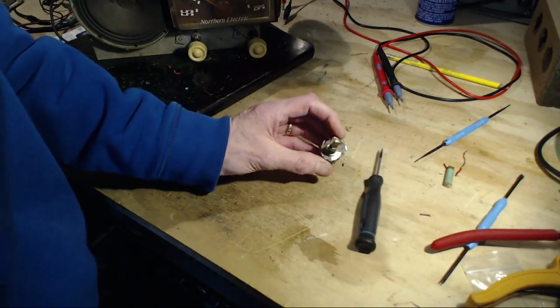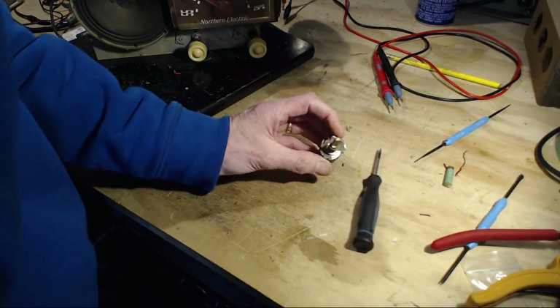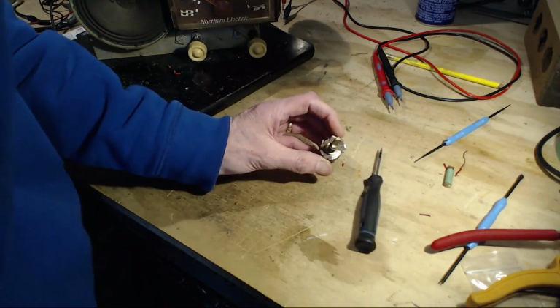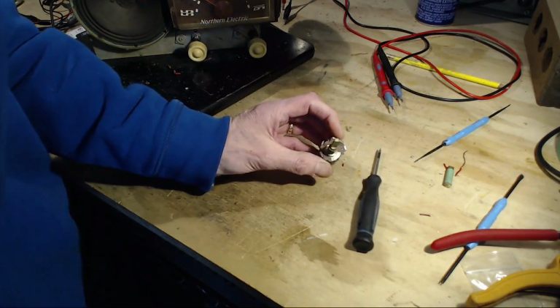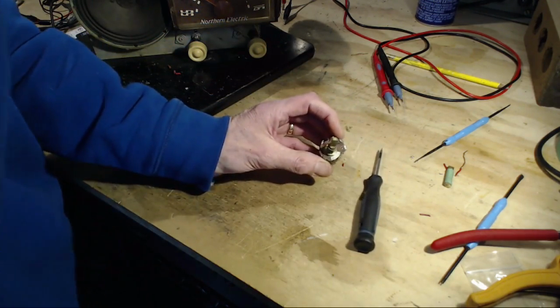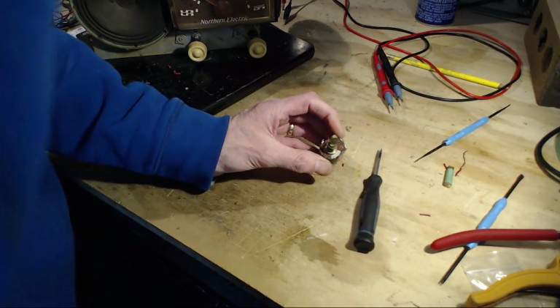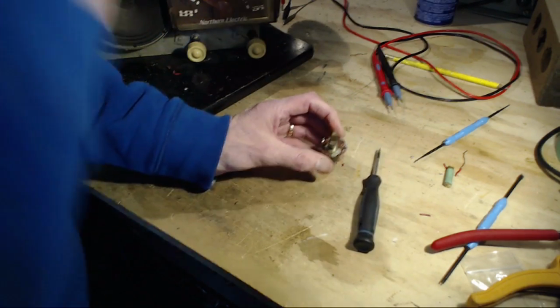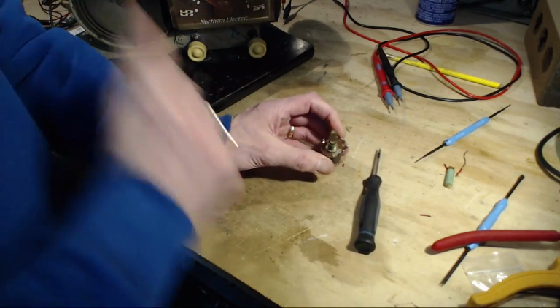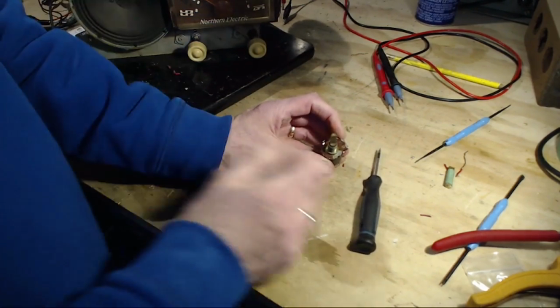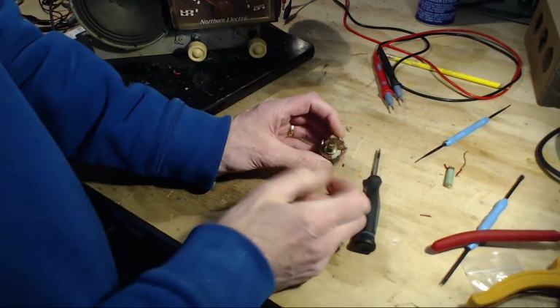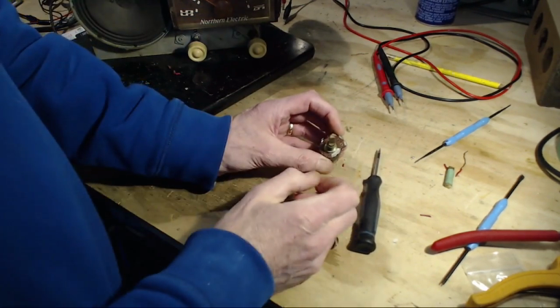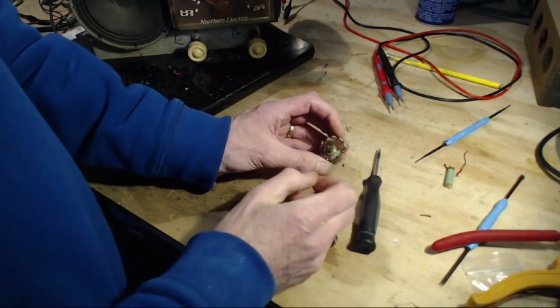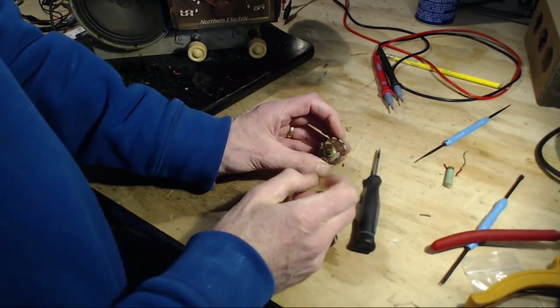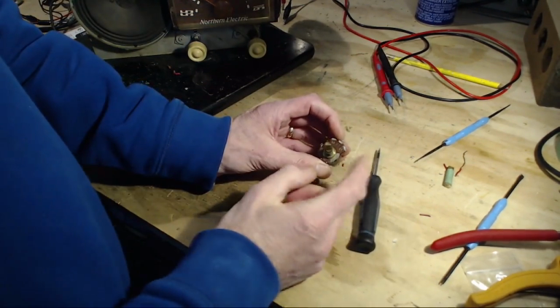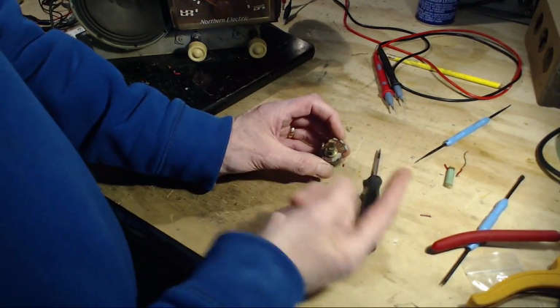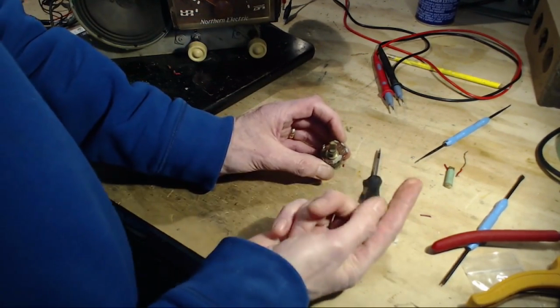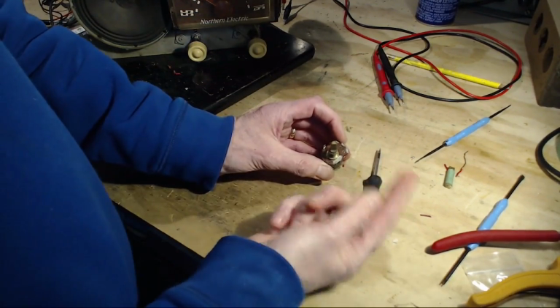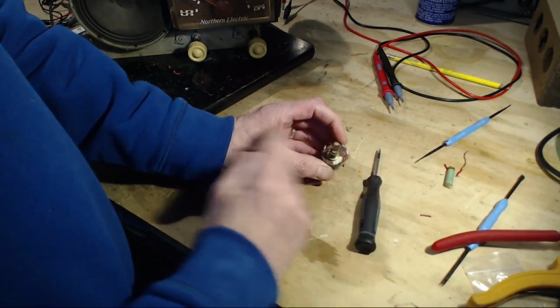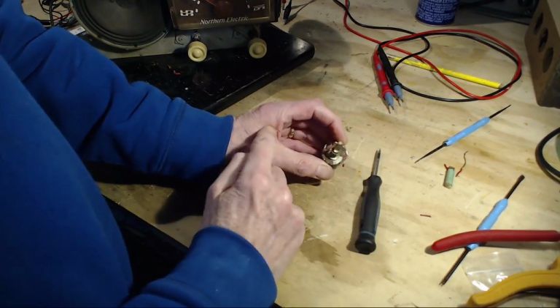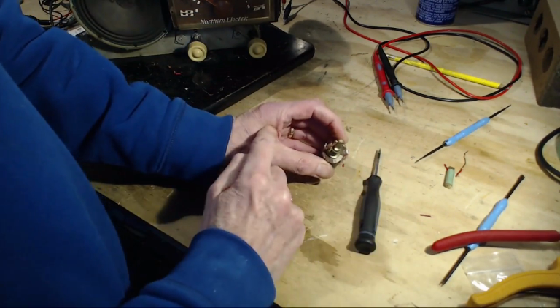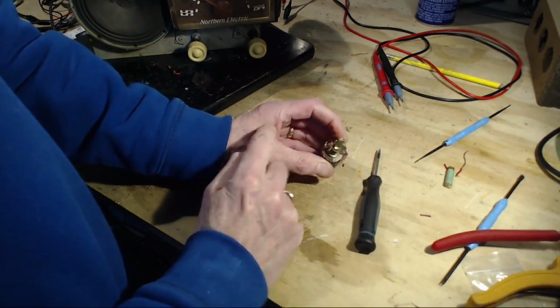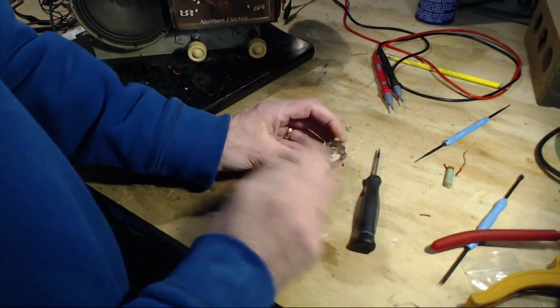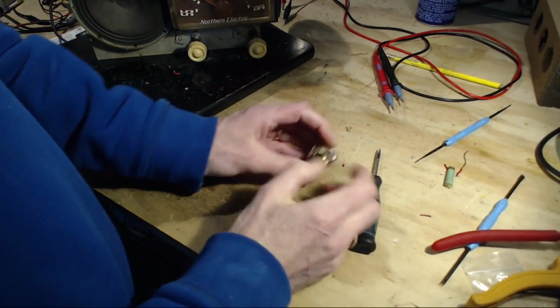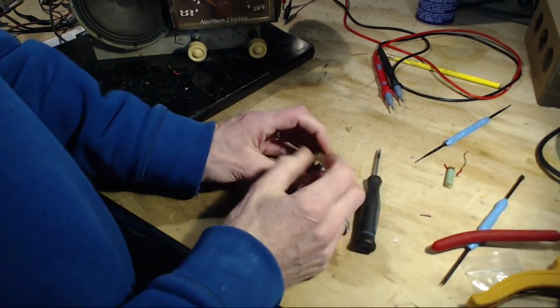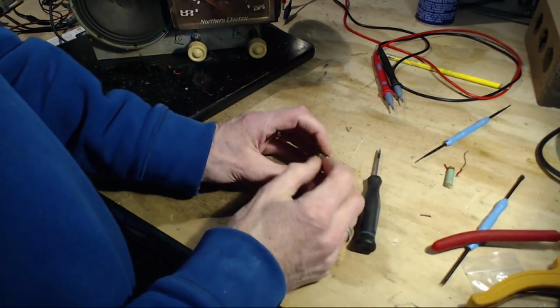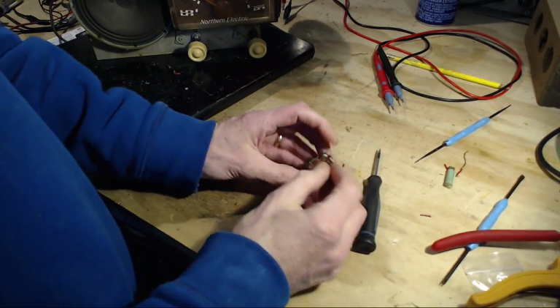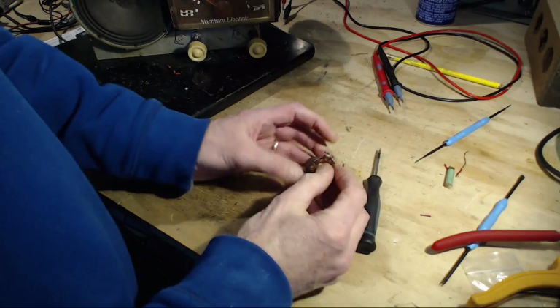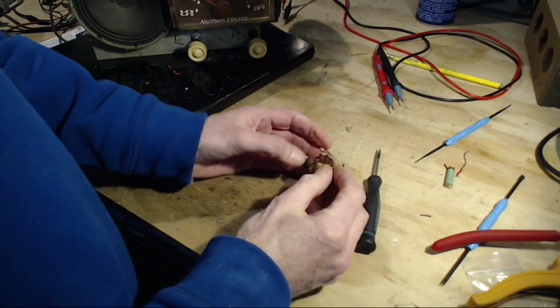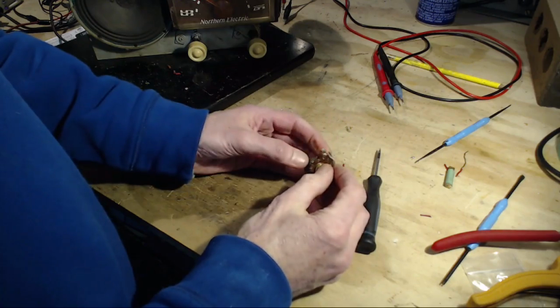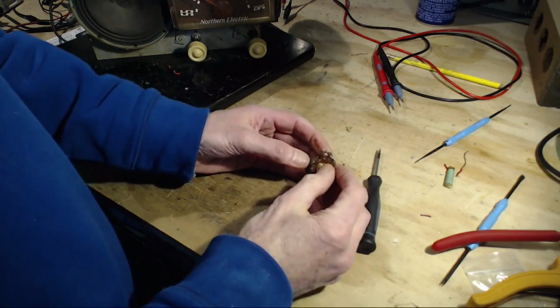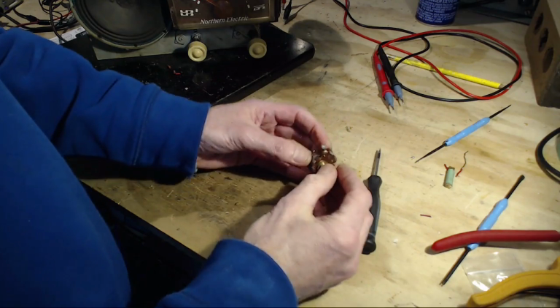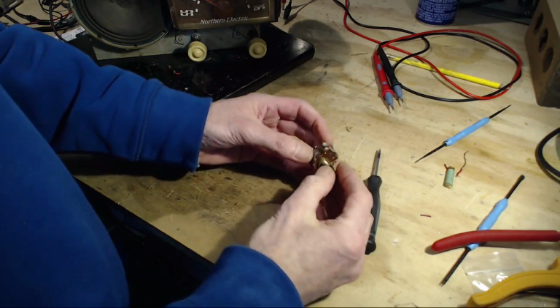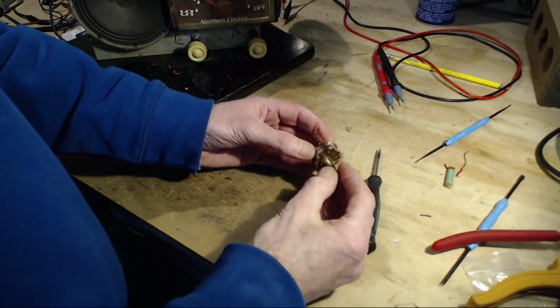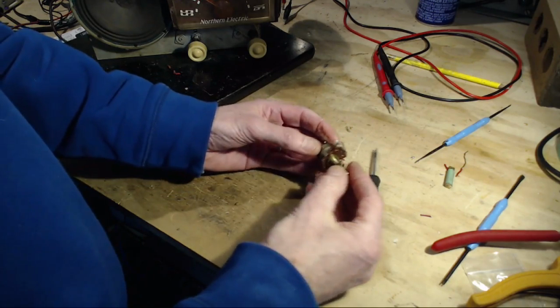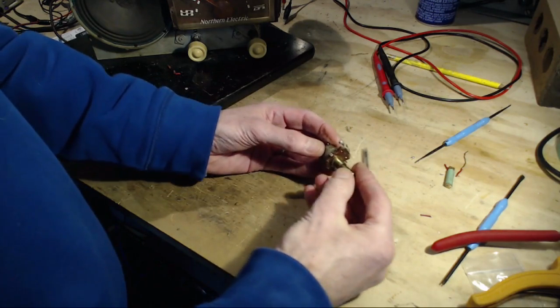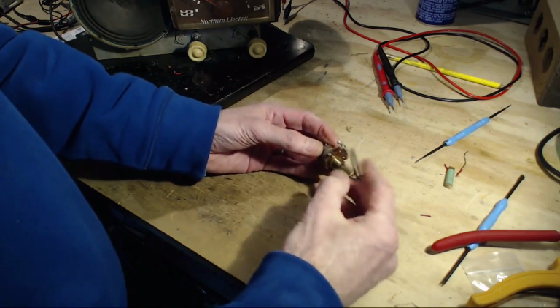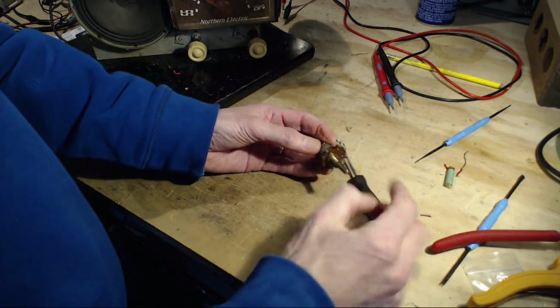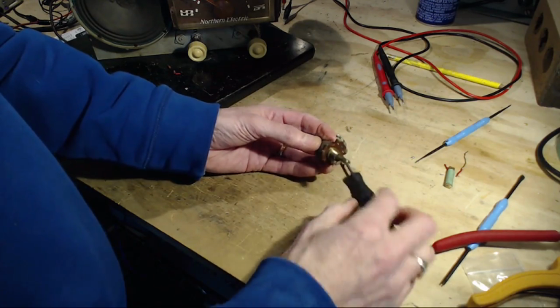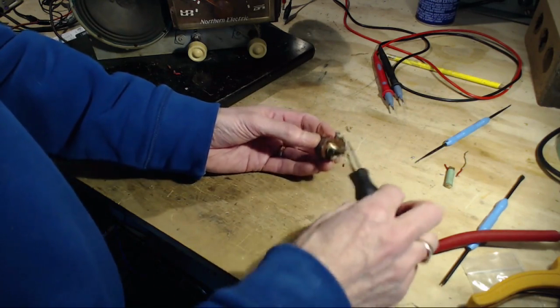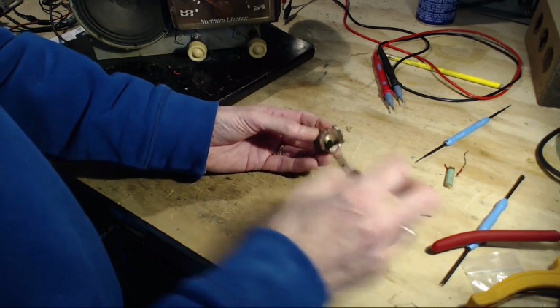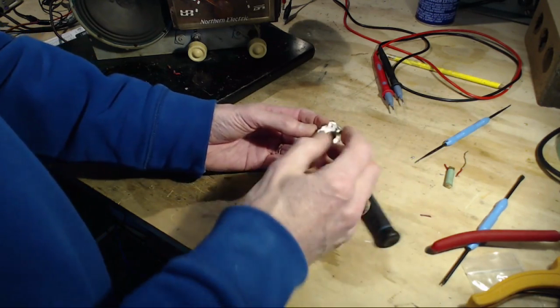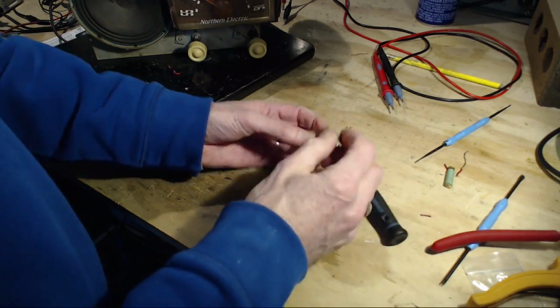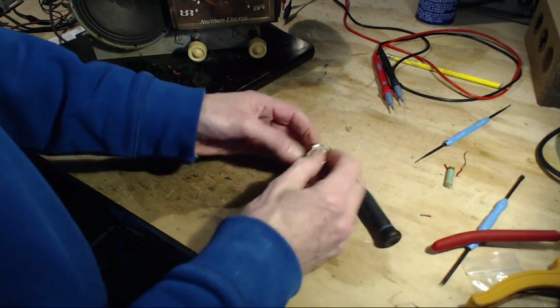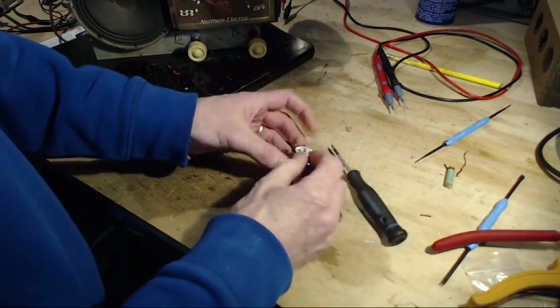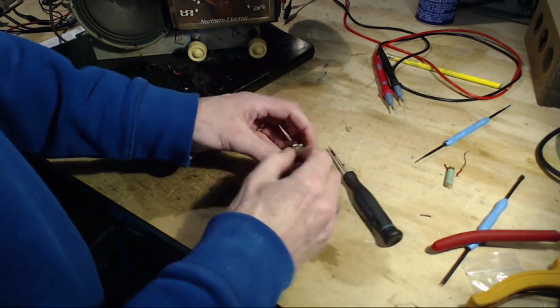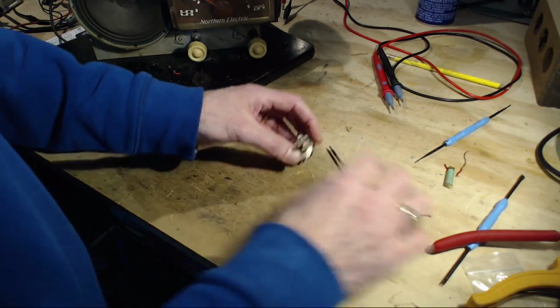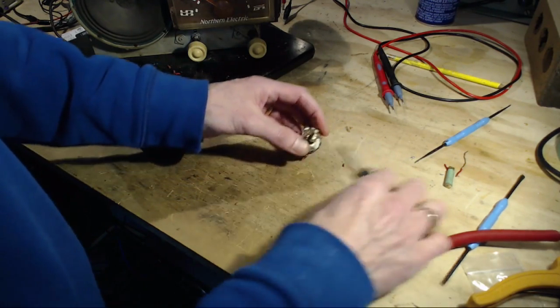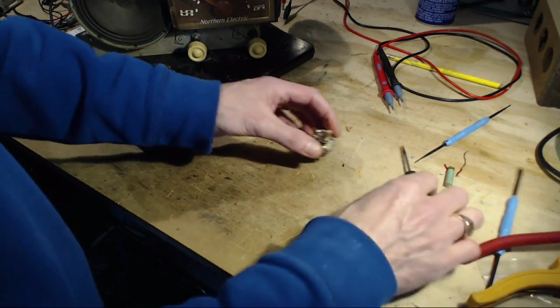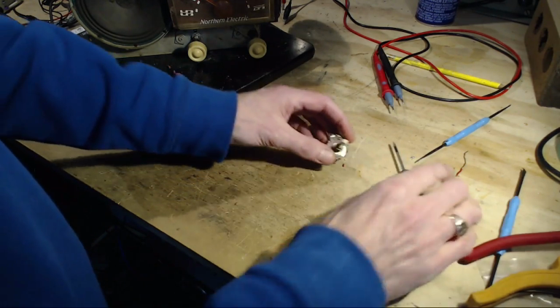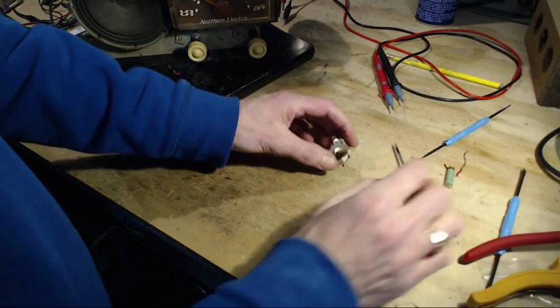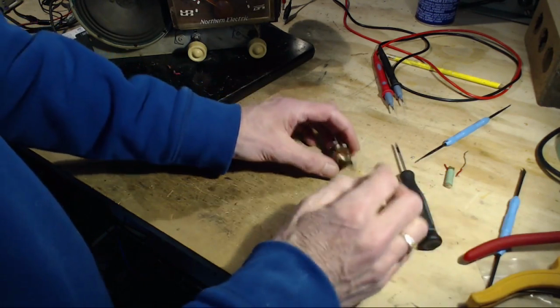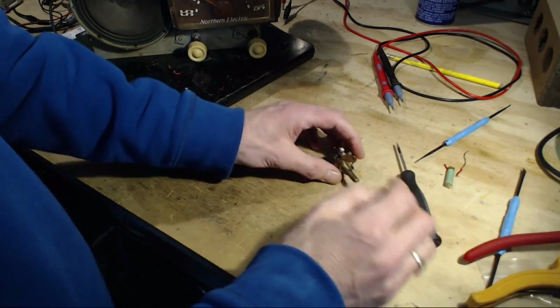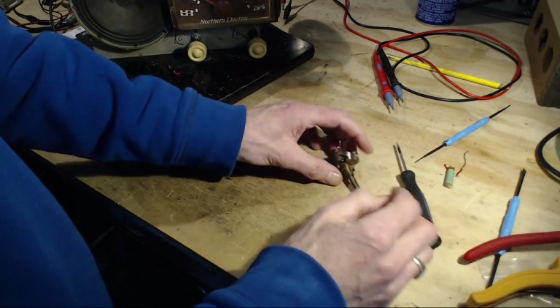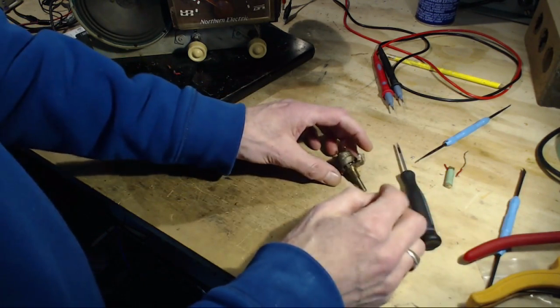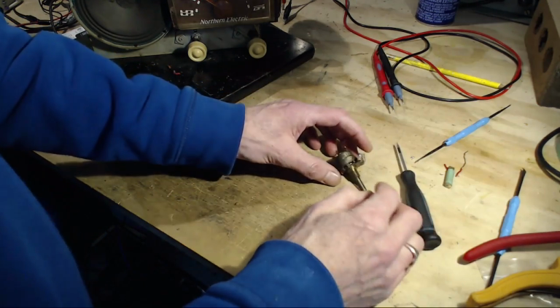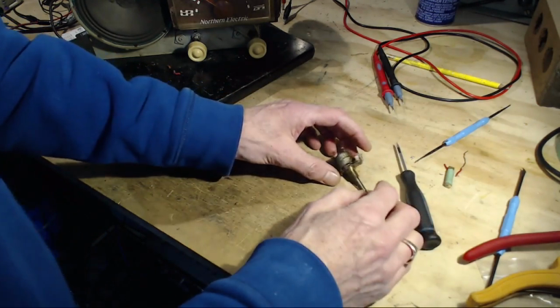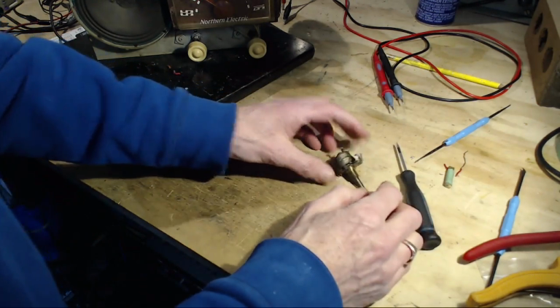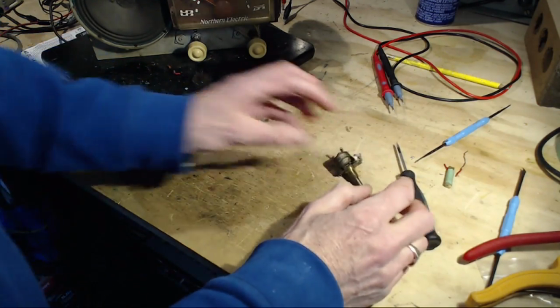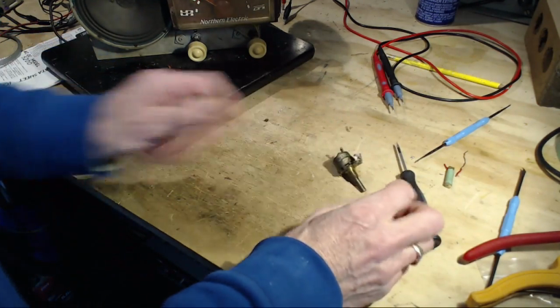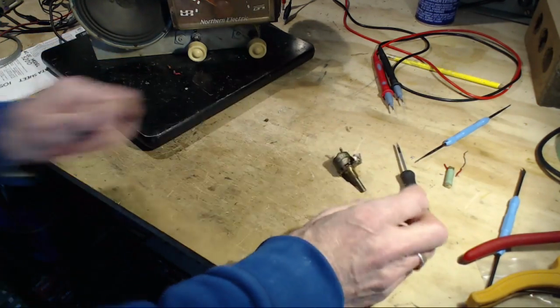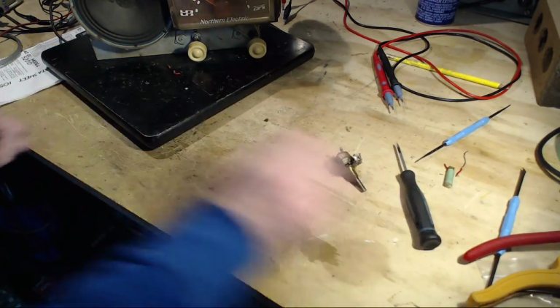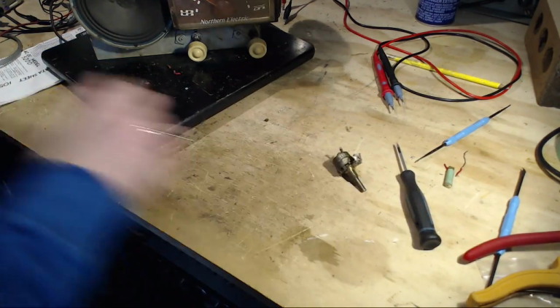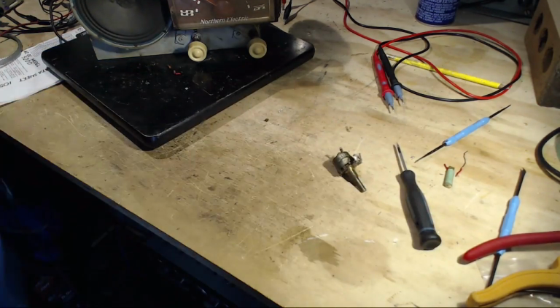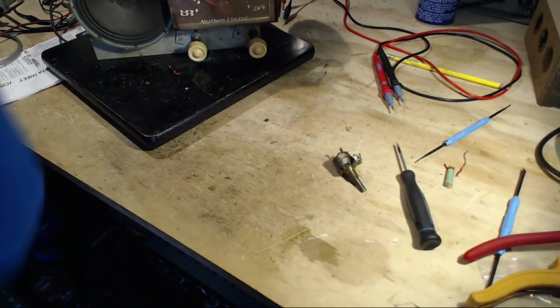Easy enough to bend the tabs away, but if you go to bend them back there's a good chance they'll all break. Let's take a close-up look at this.